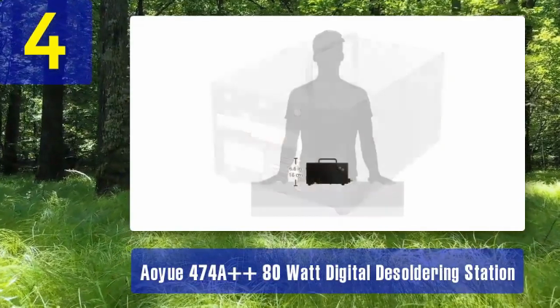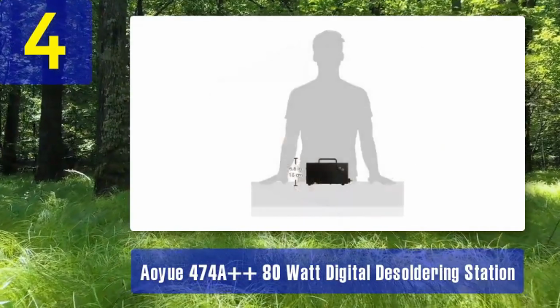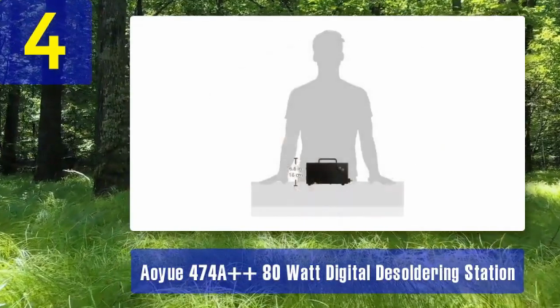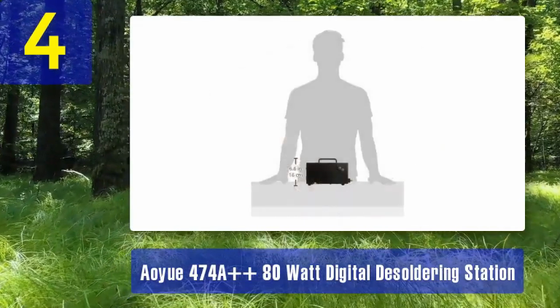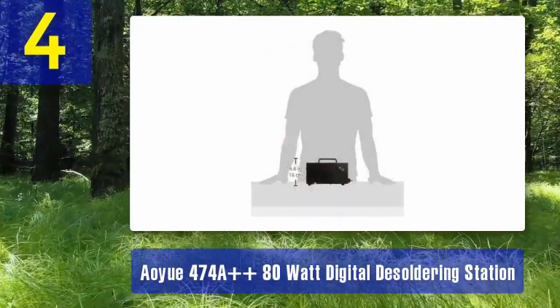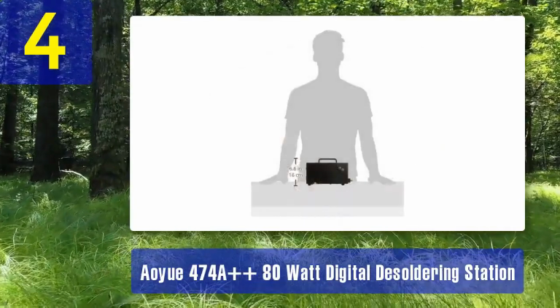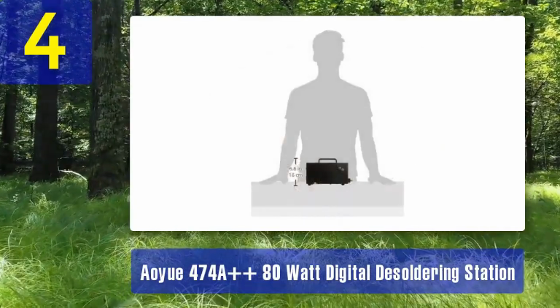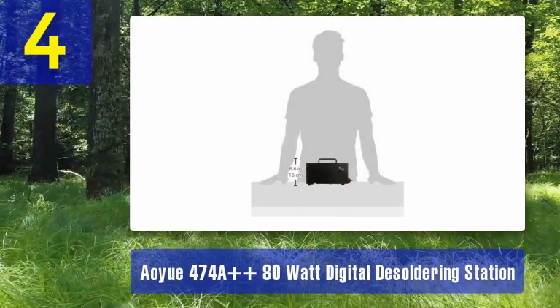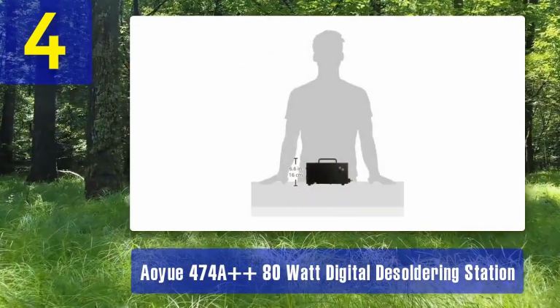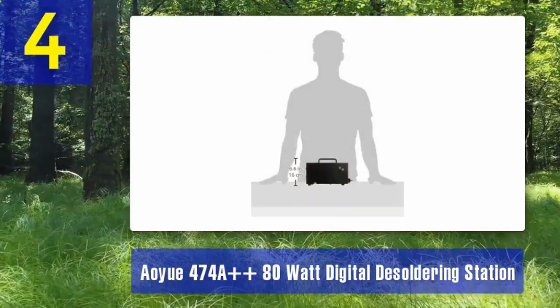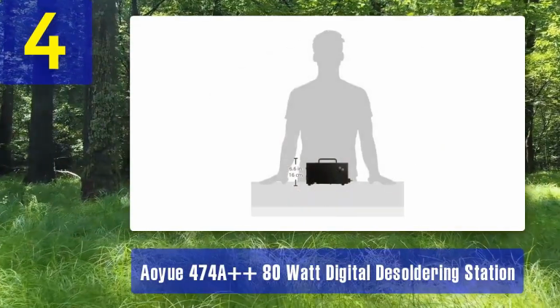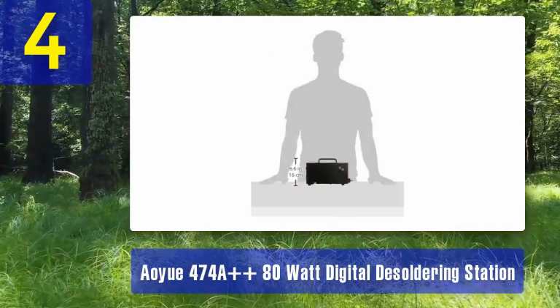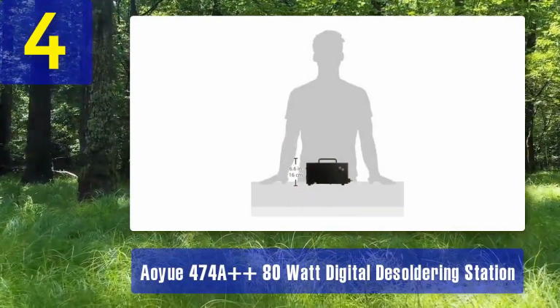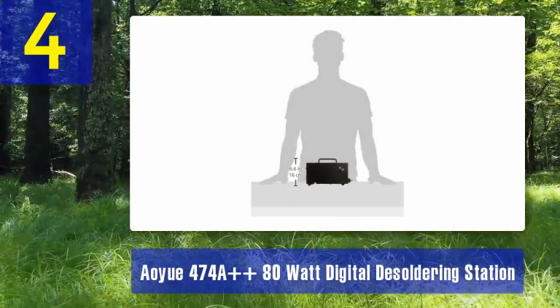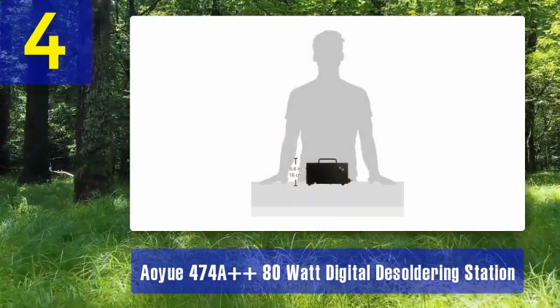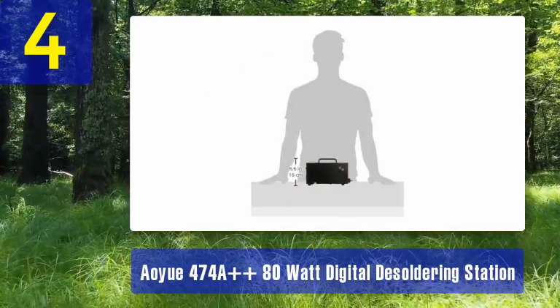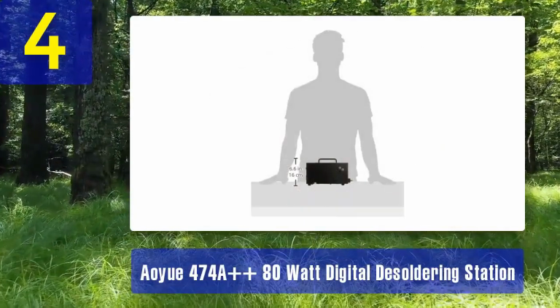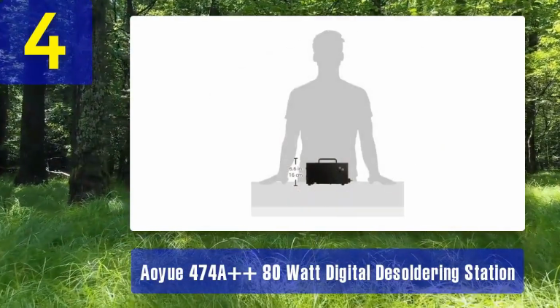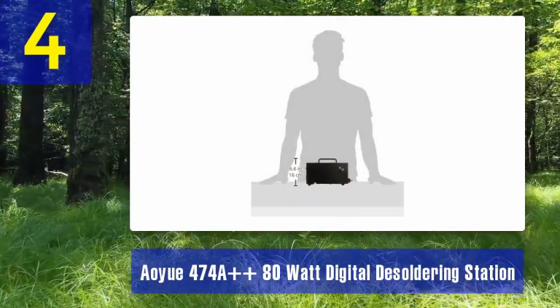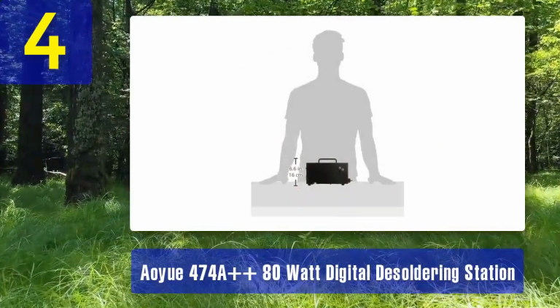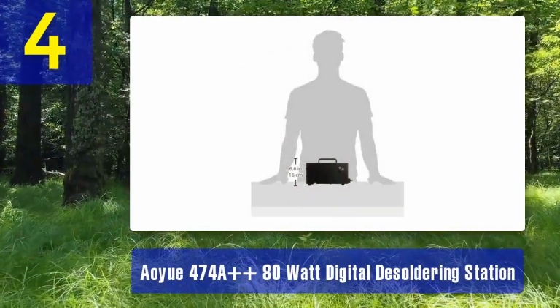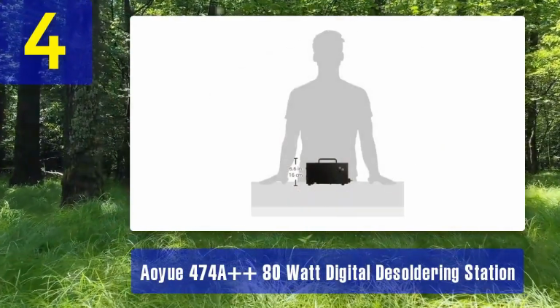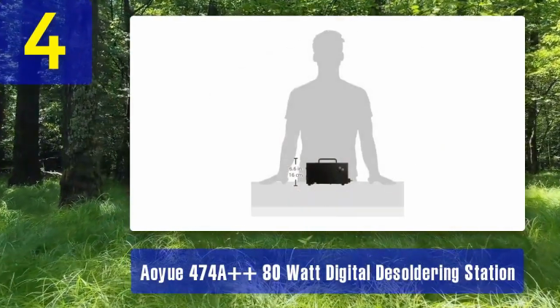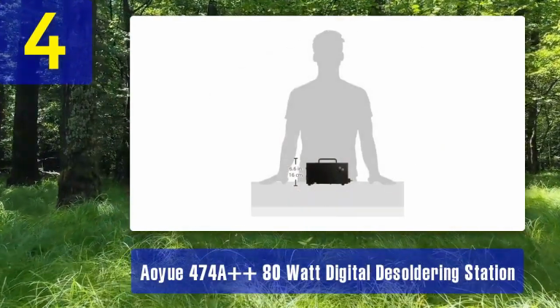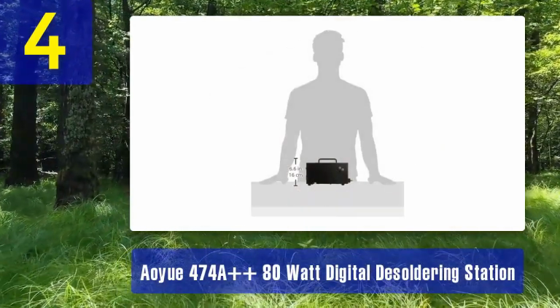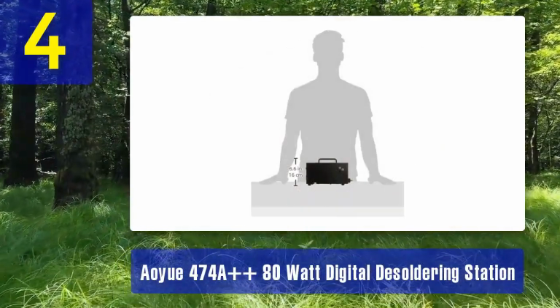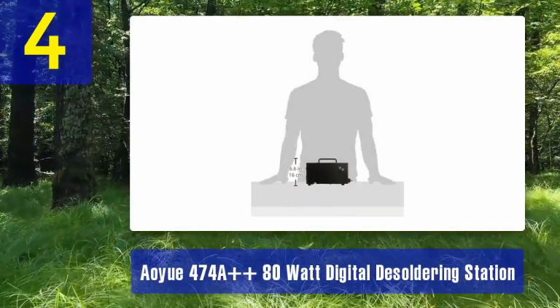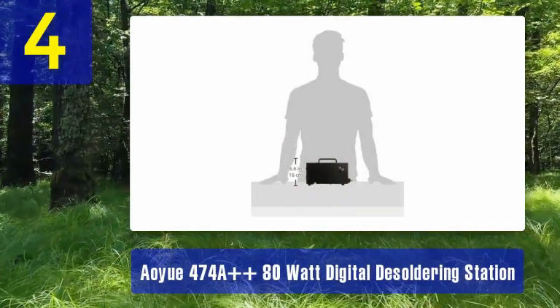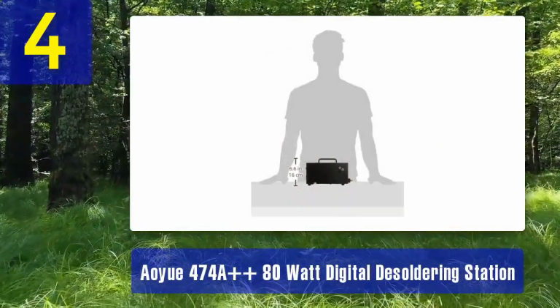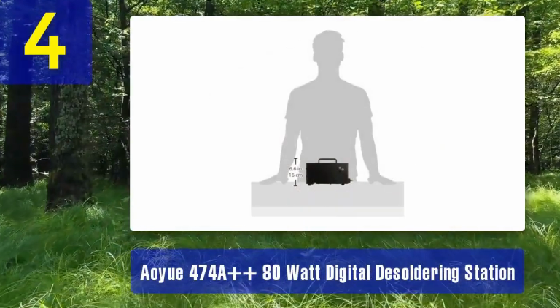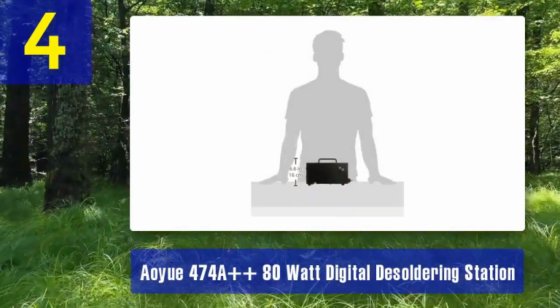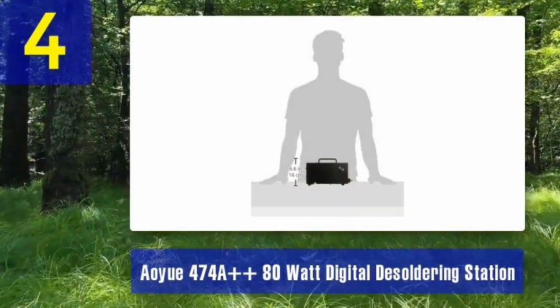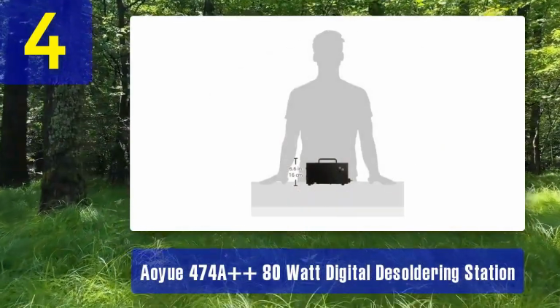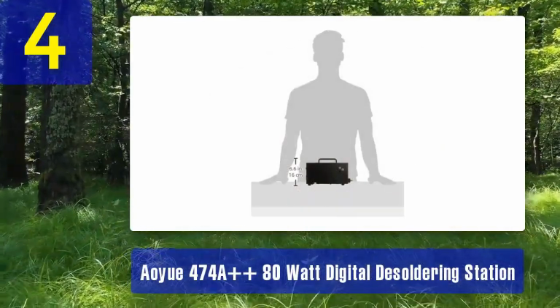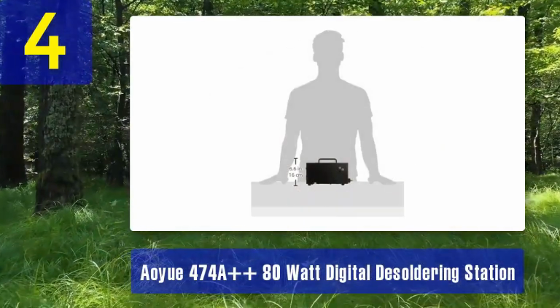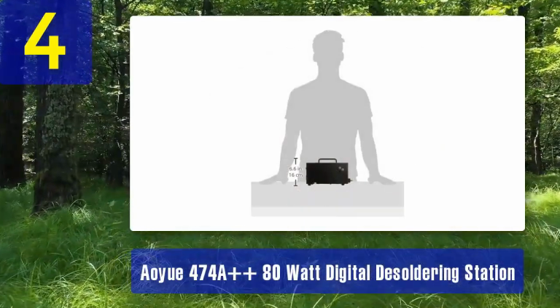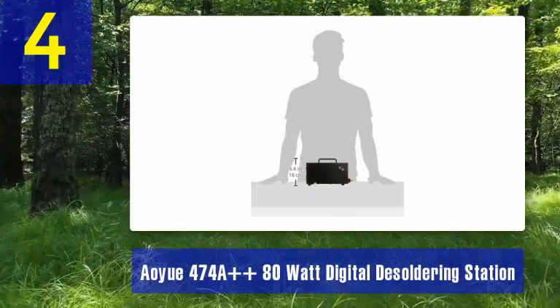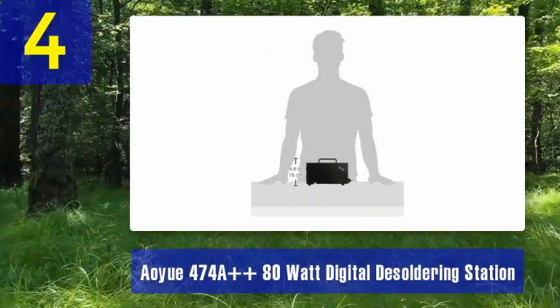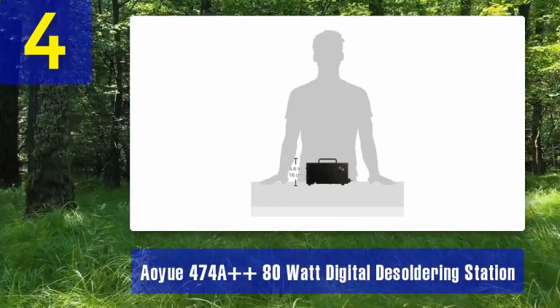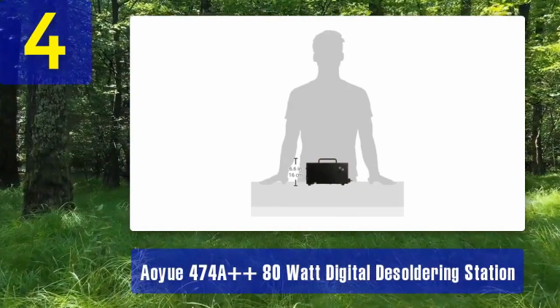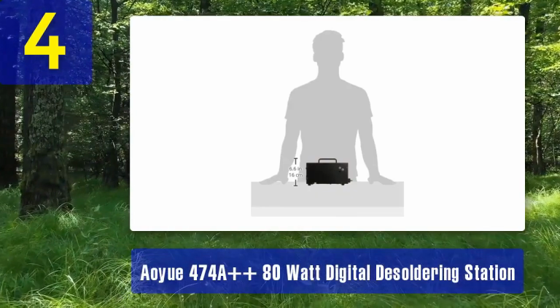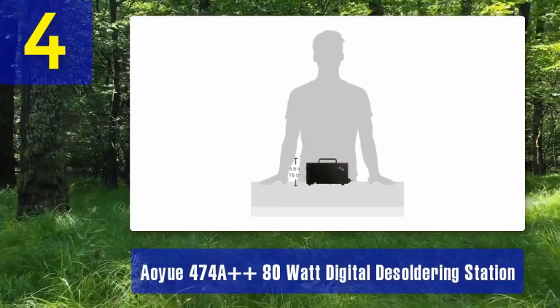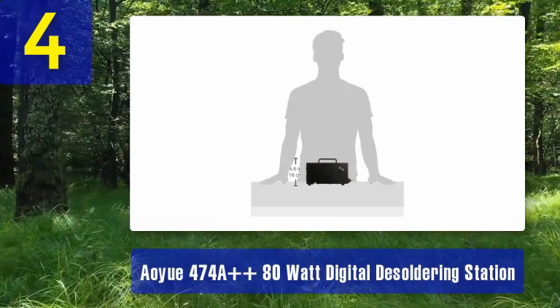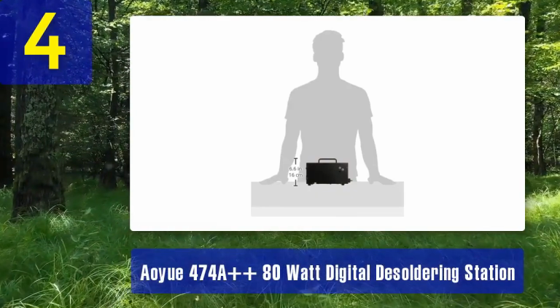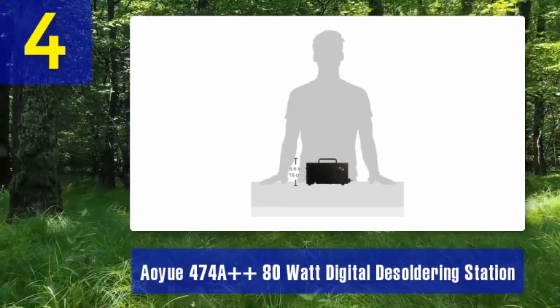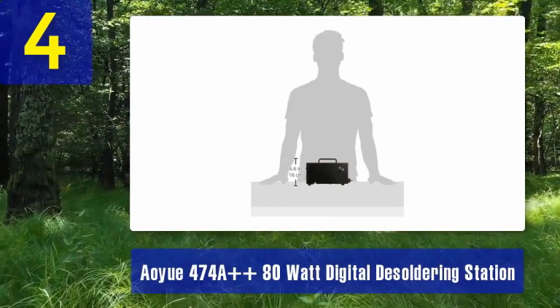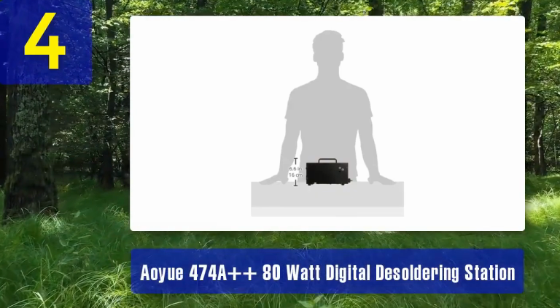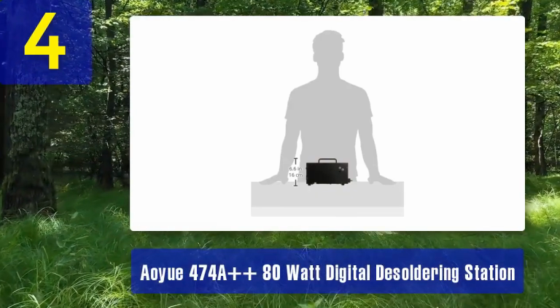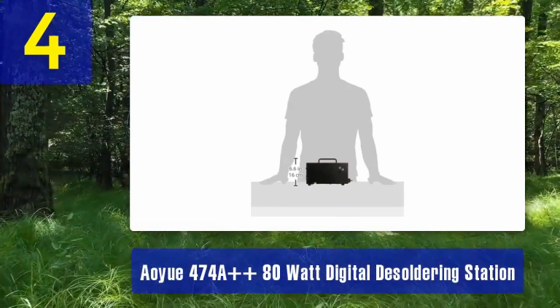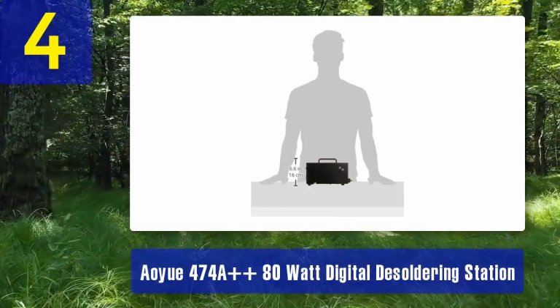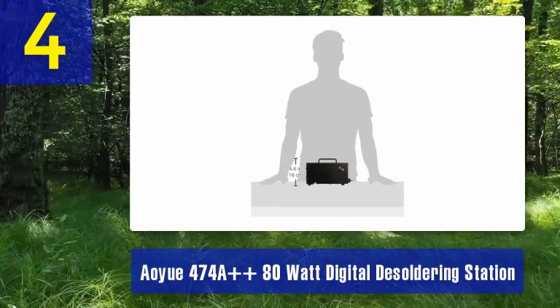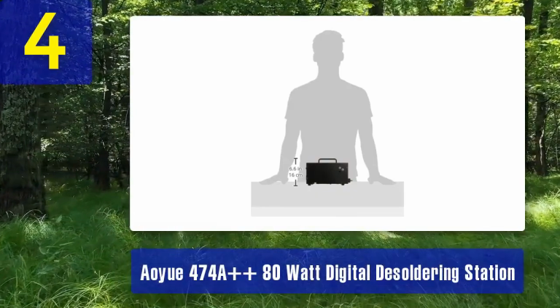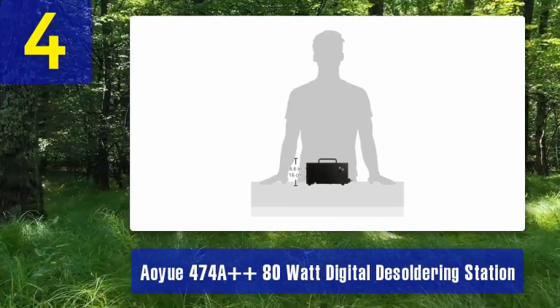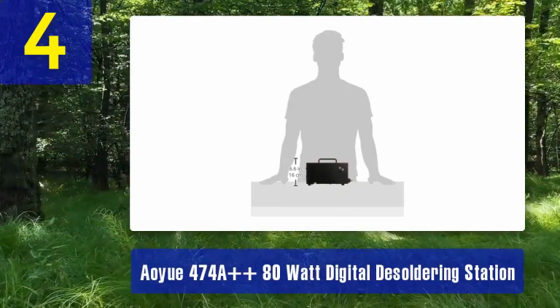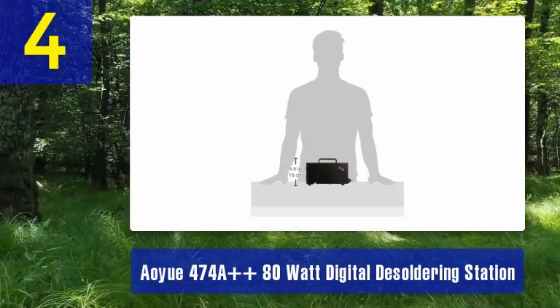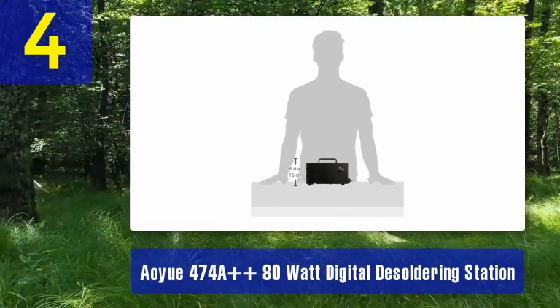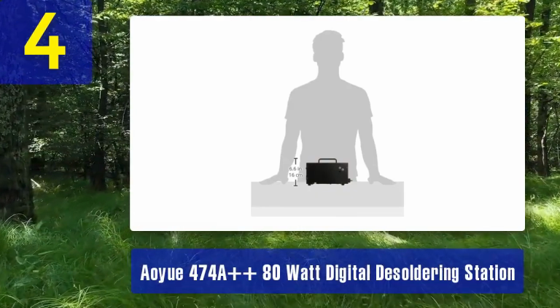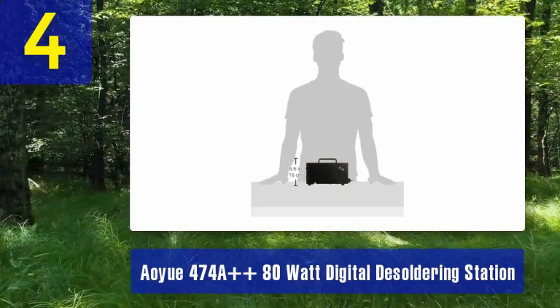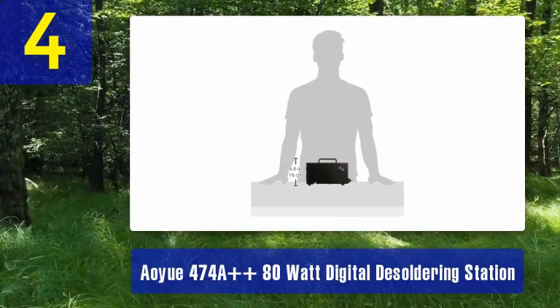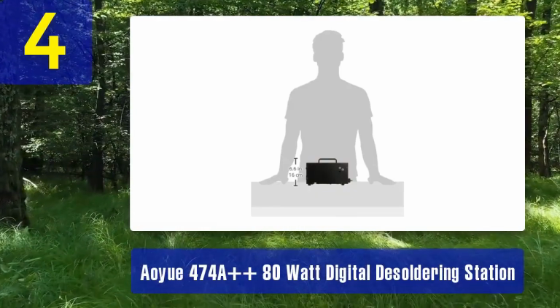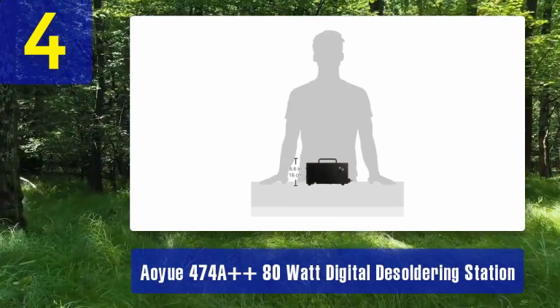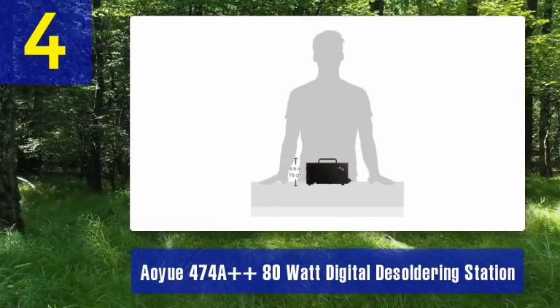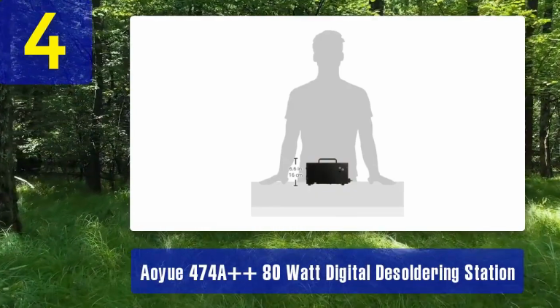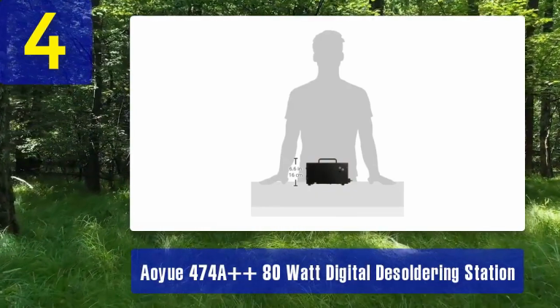Durability - these products are known for their durability and long lifespan, making this desoldering station a reliable investment.